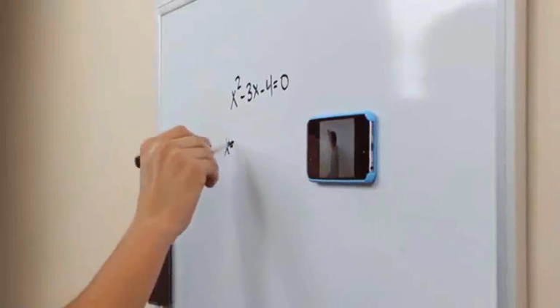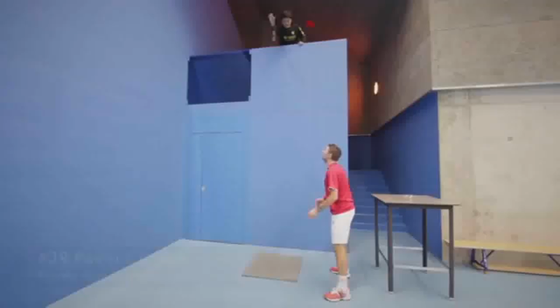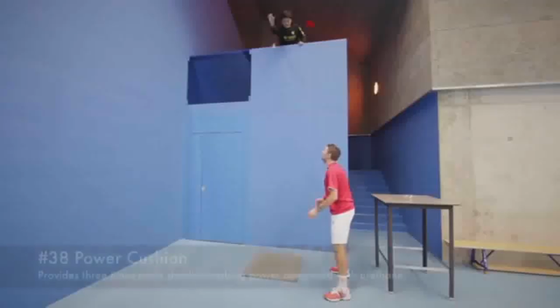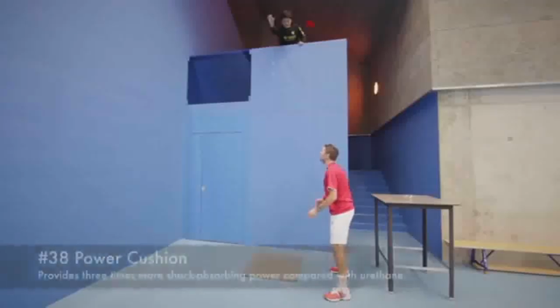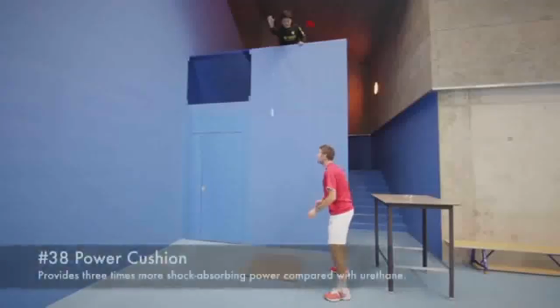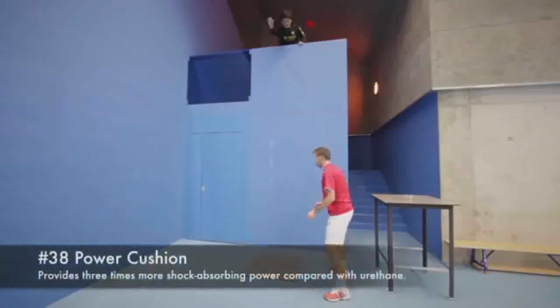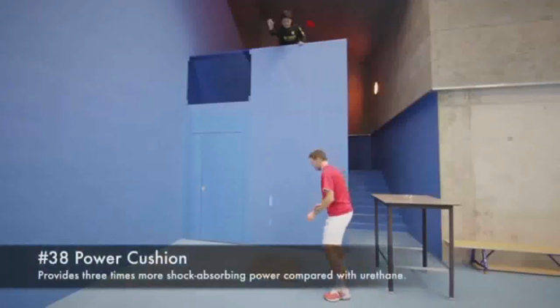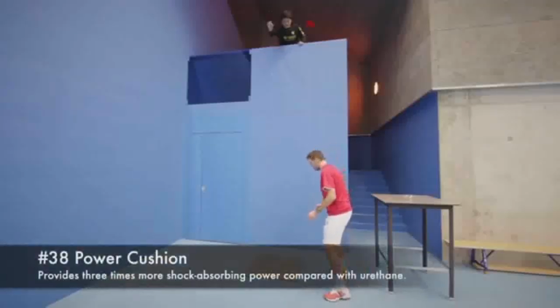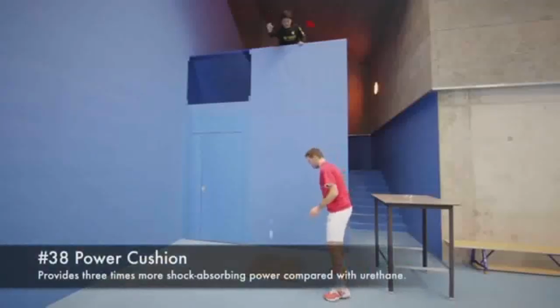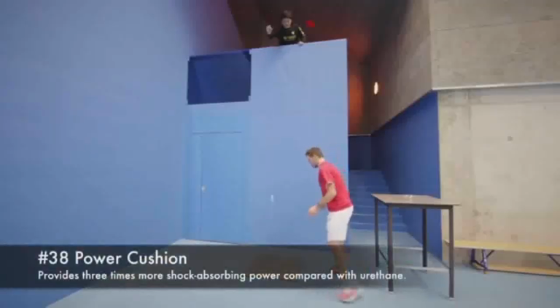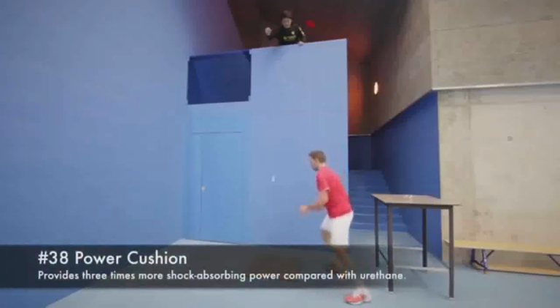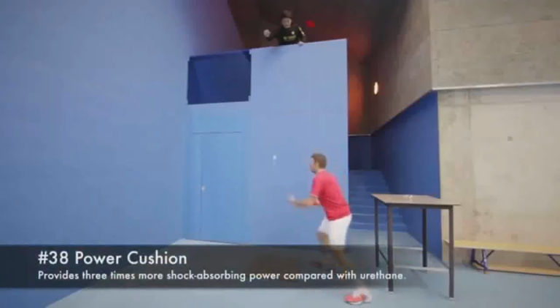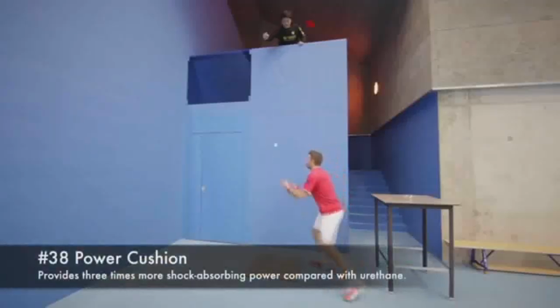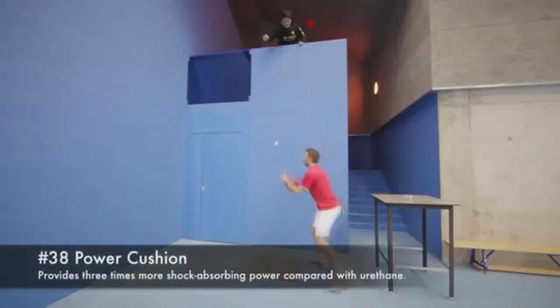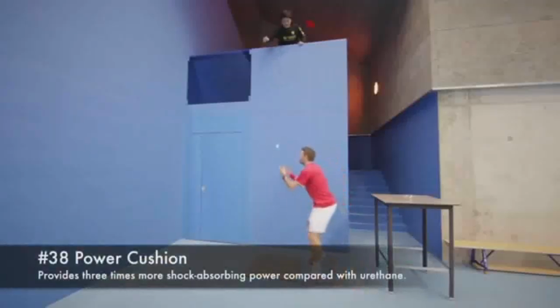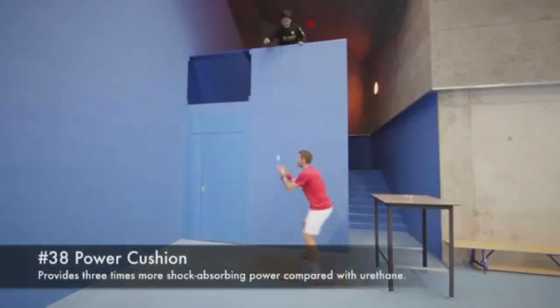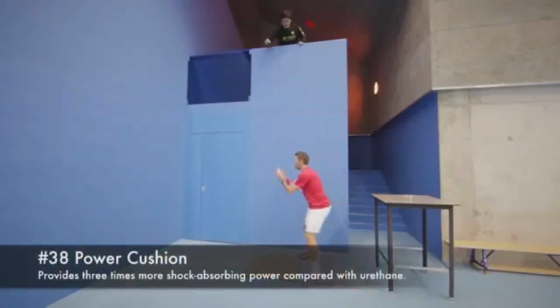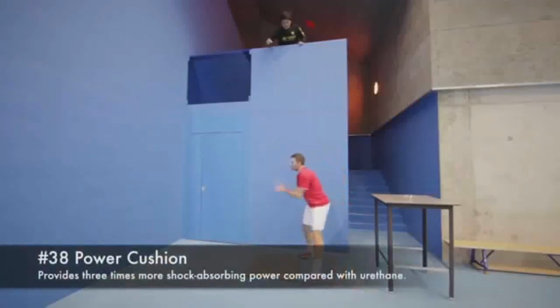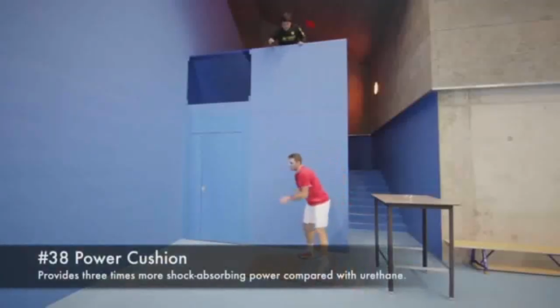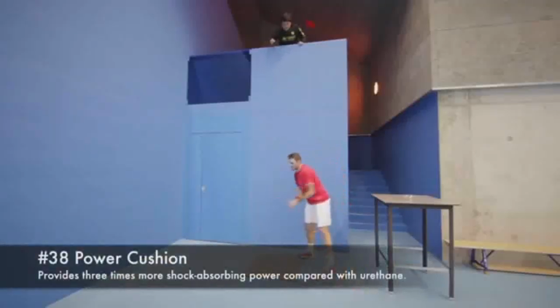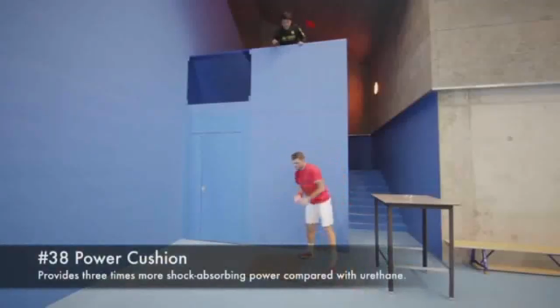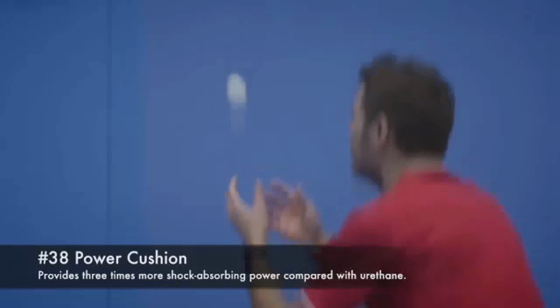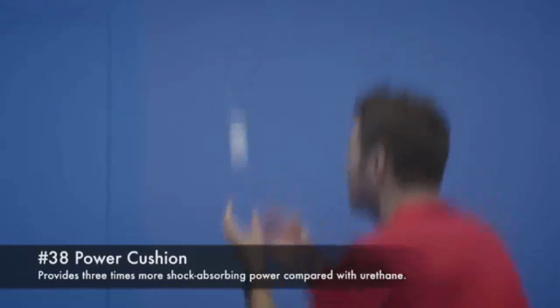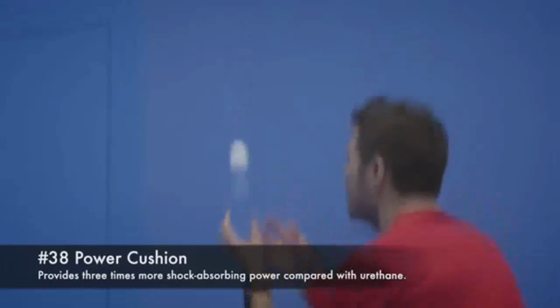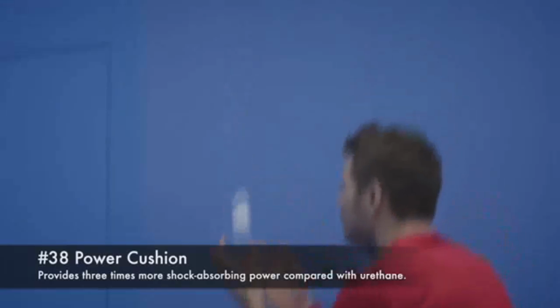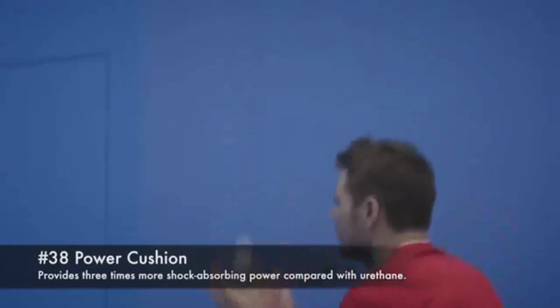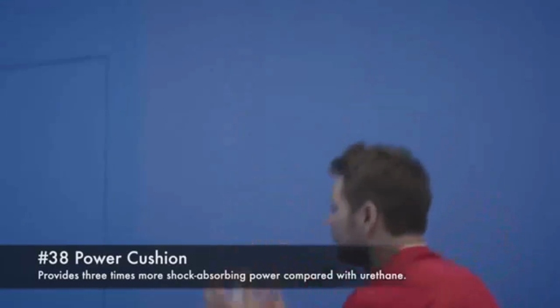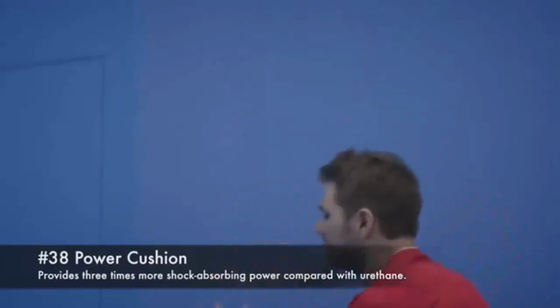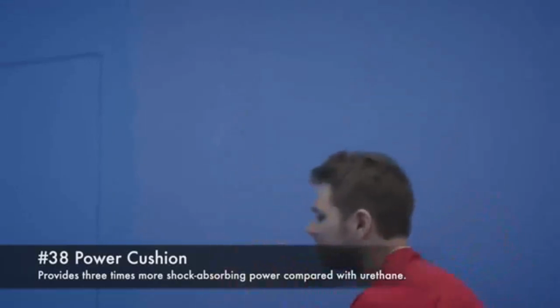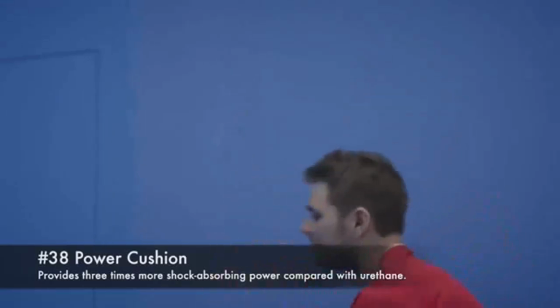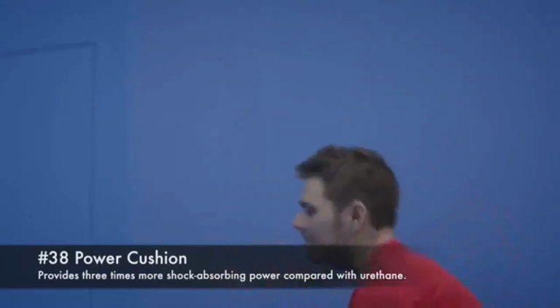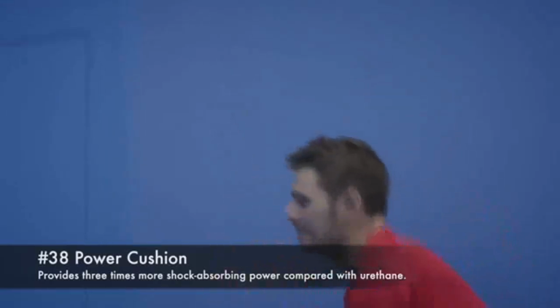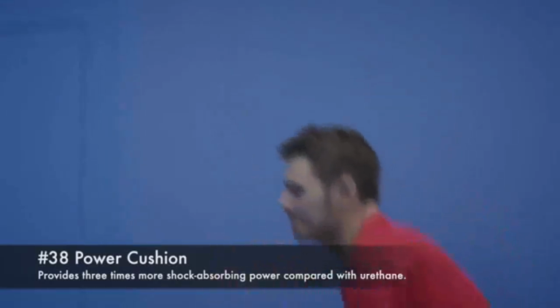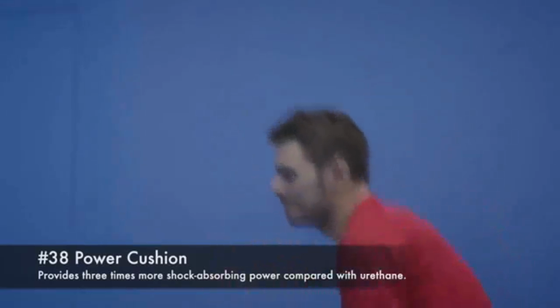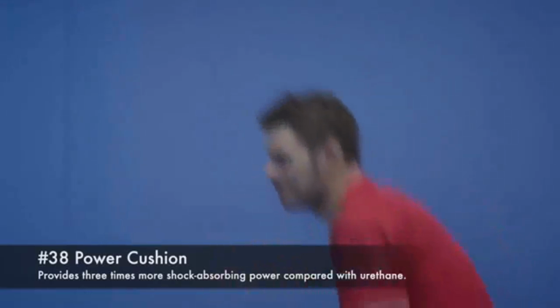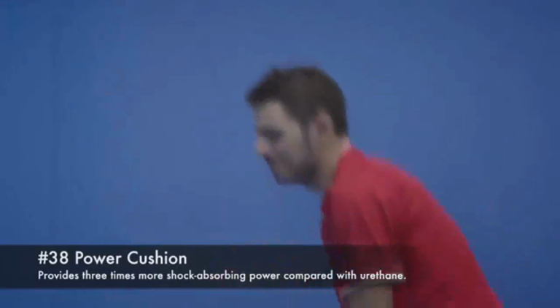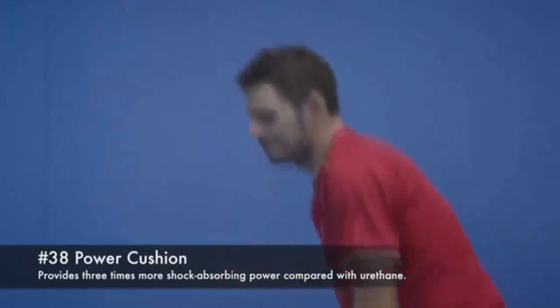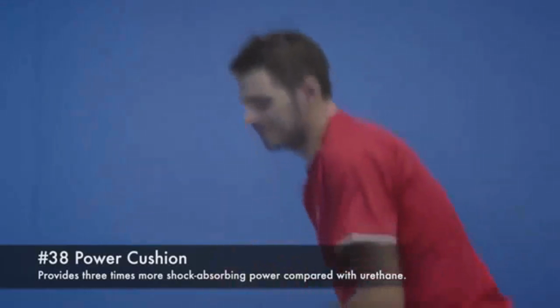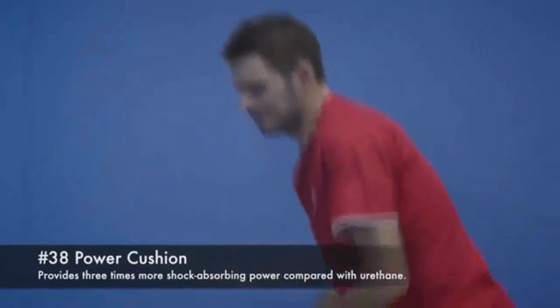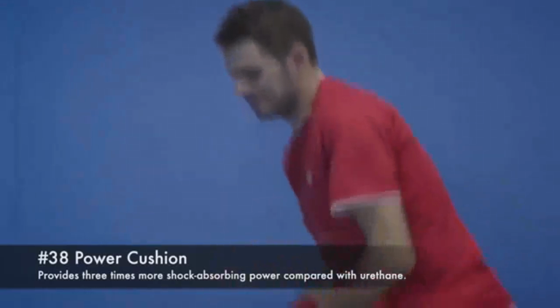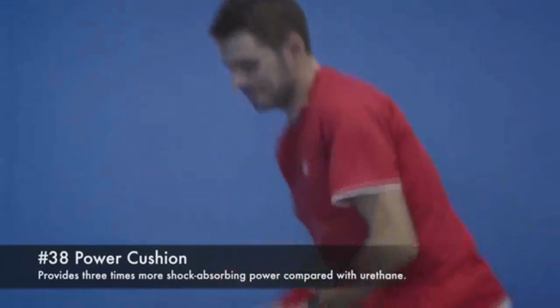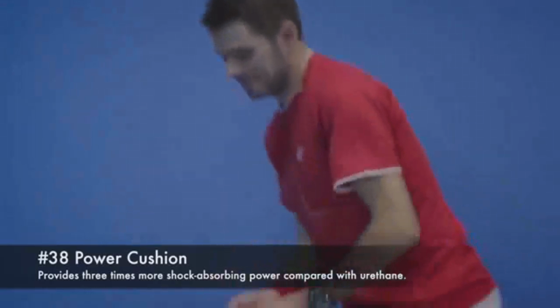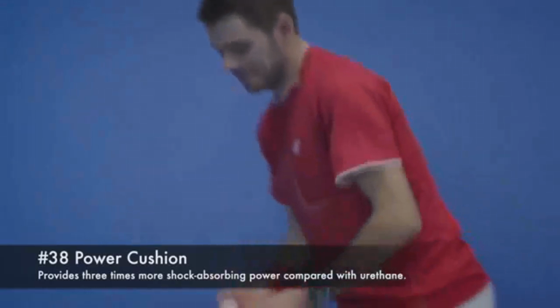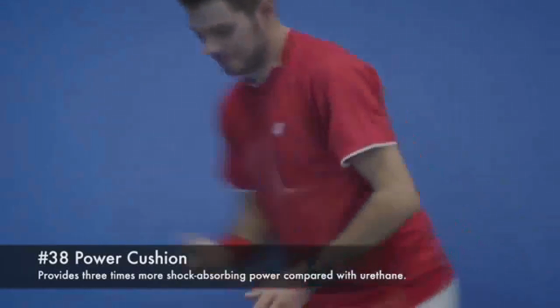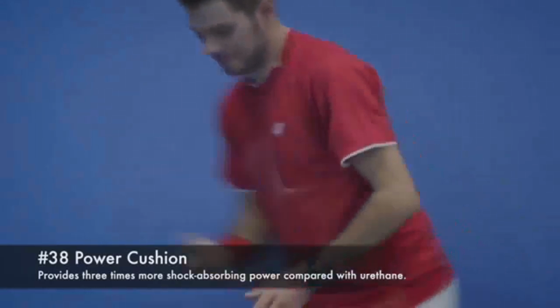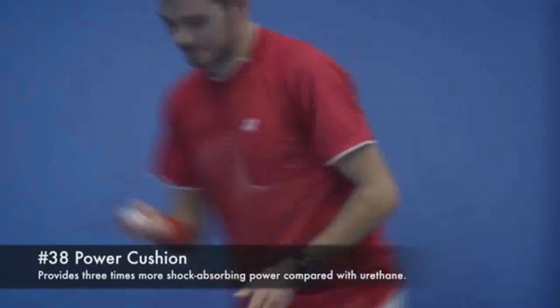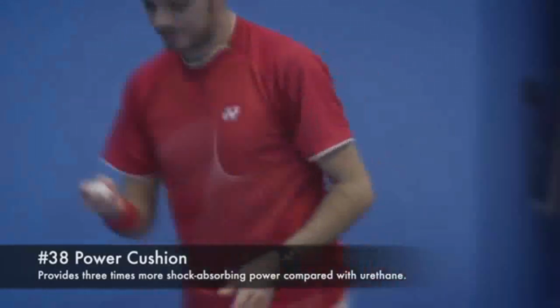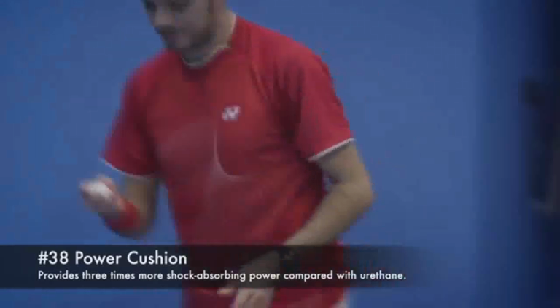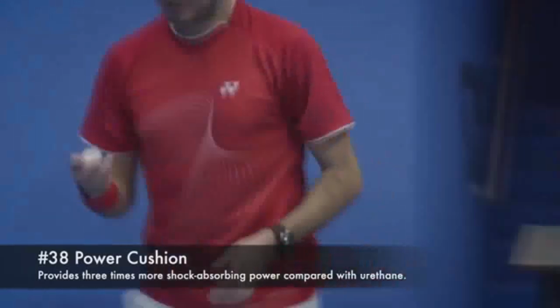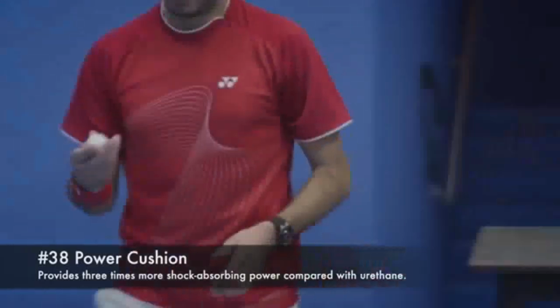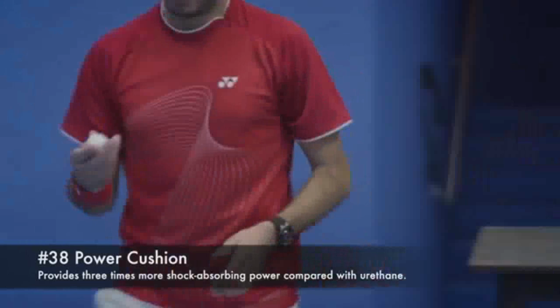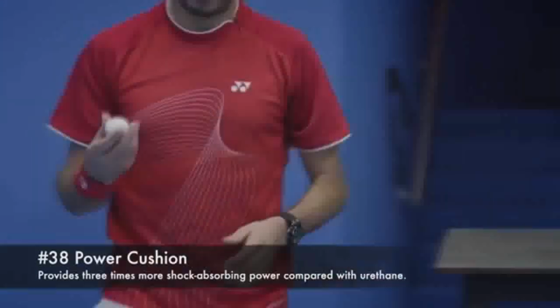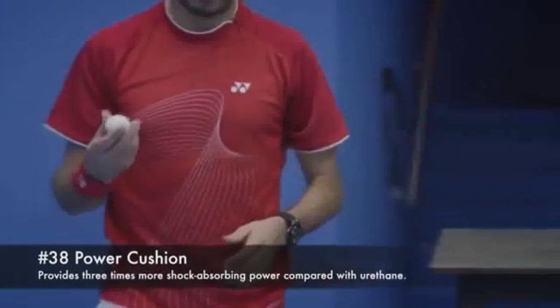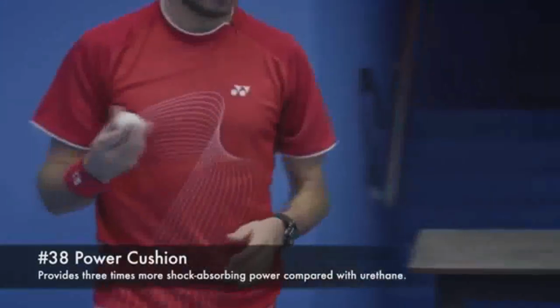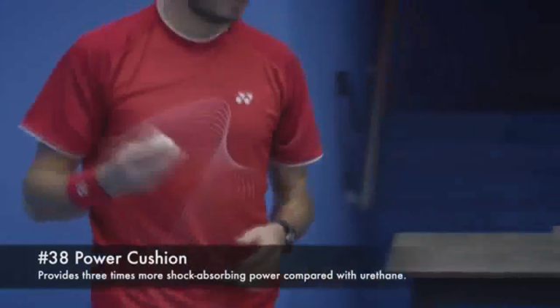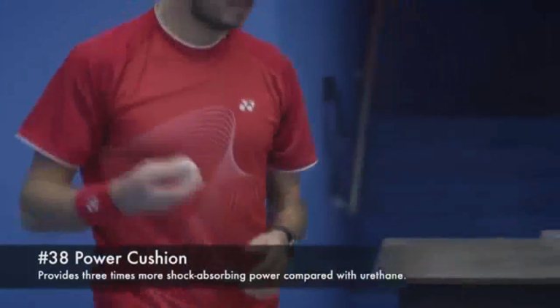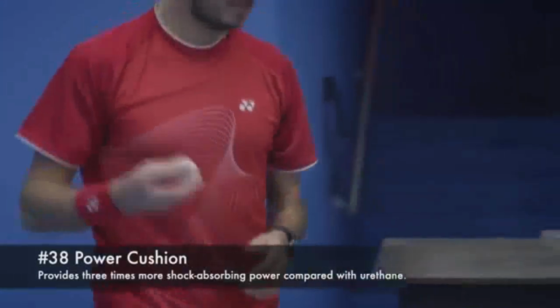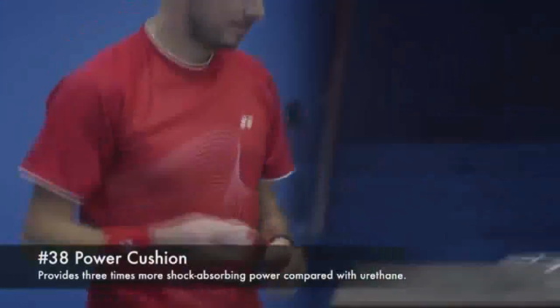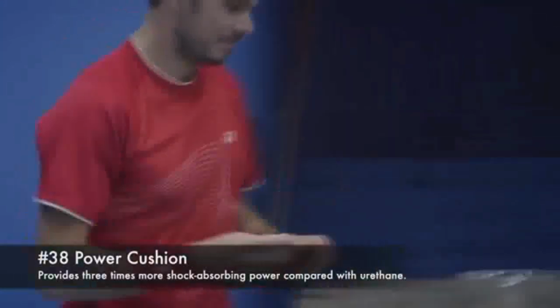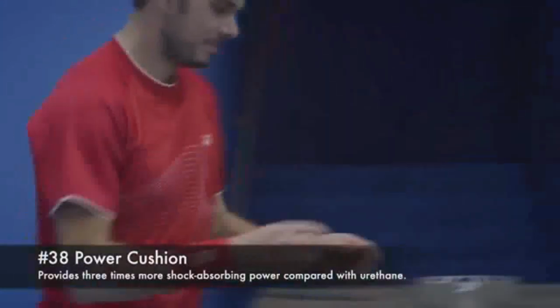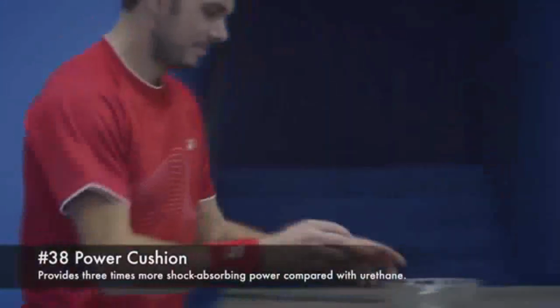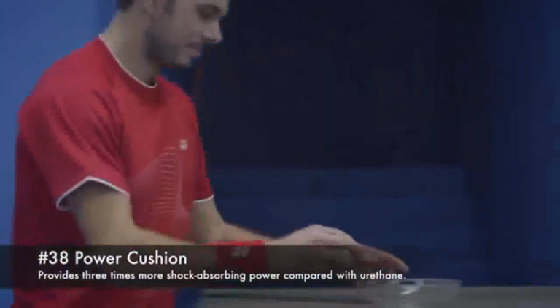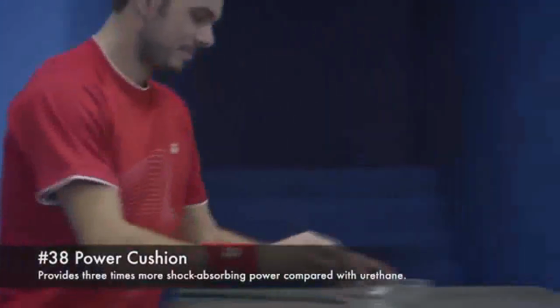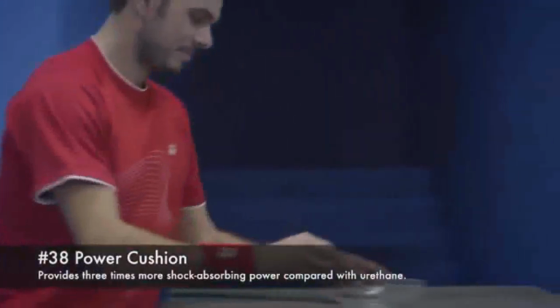38. Power Cushion. Provides 3 times more shock absorbing power compared with urethane.